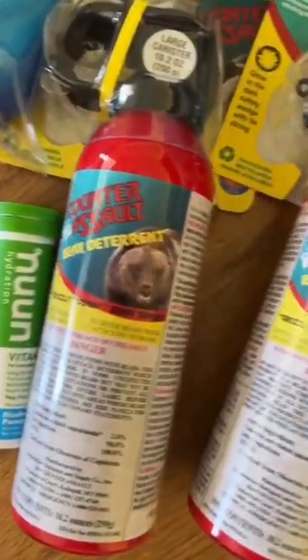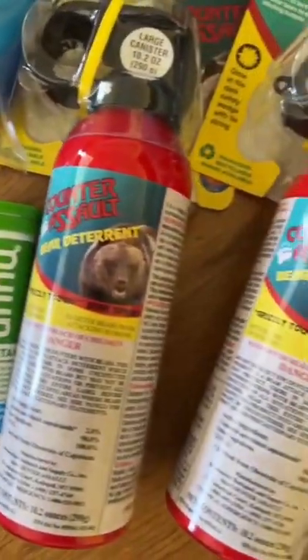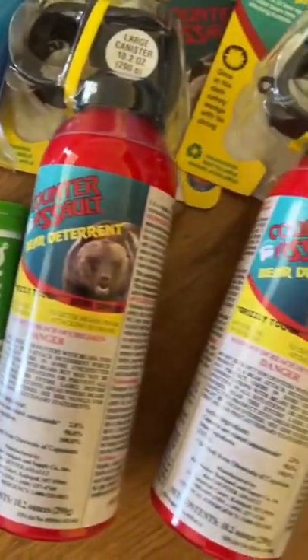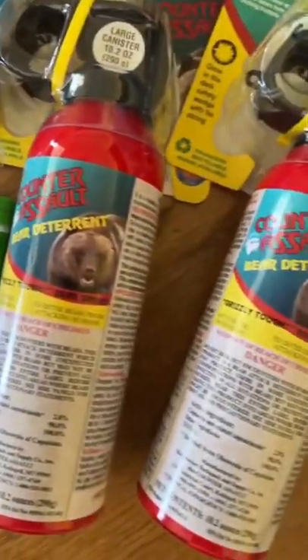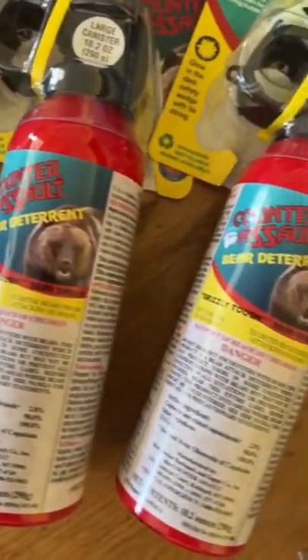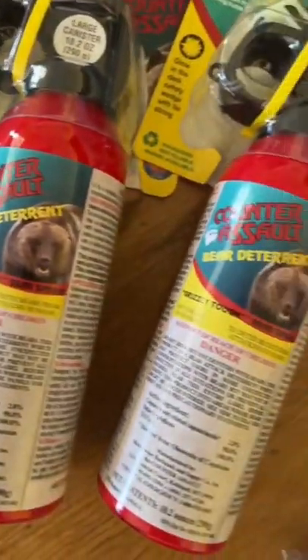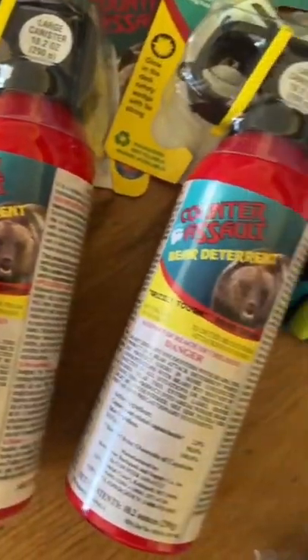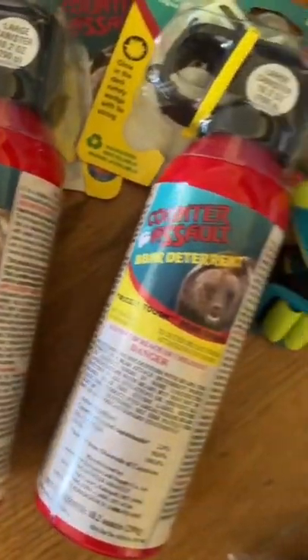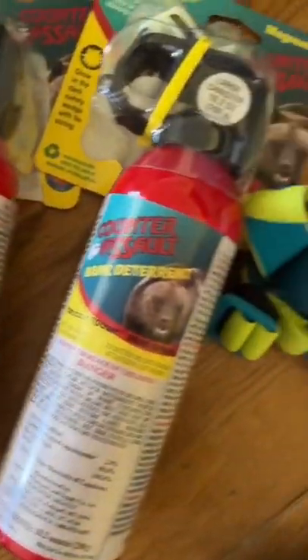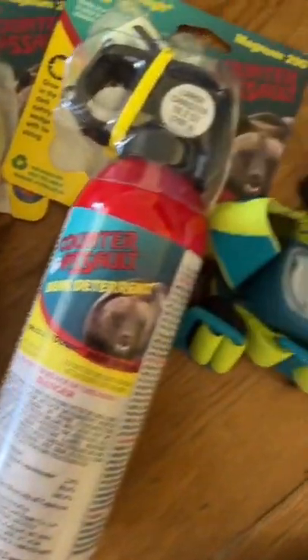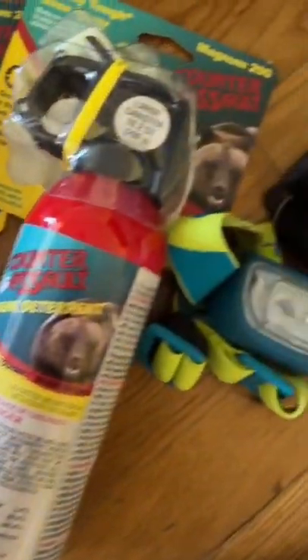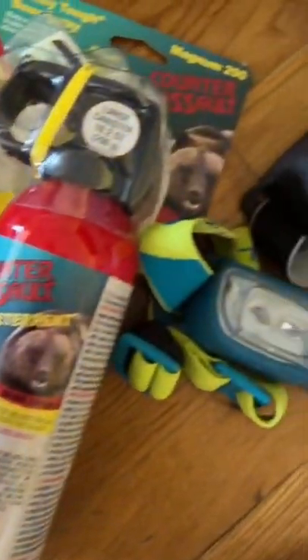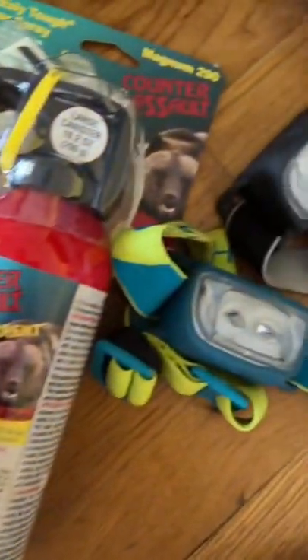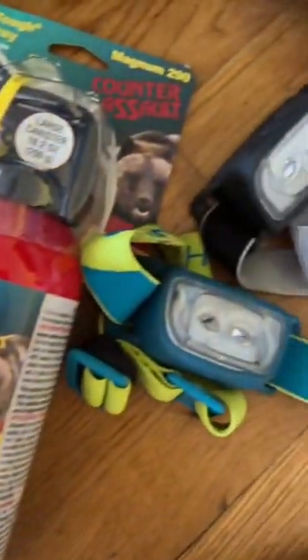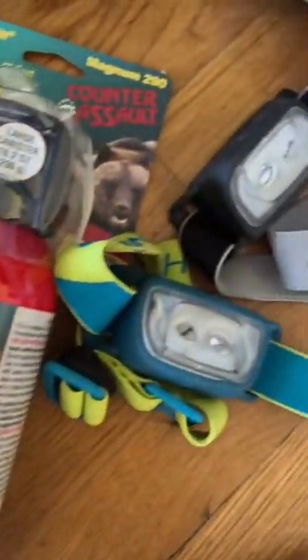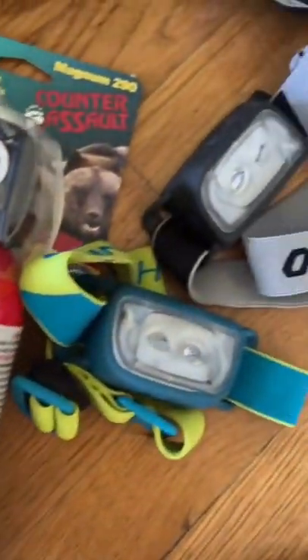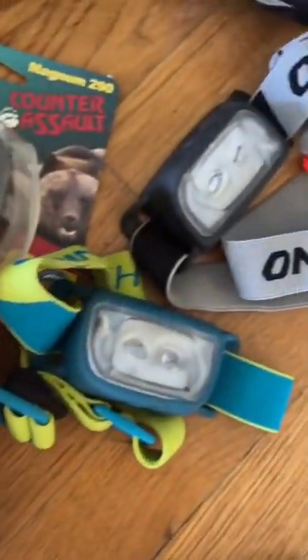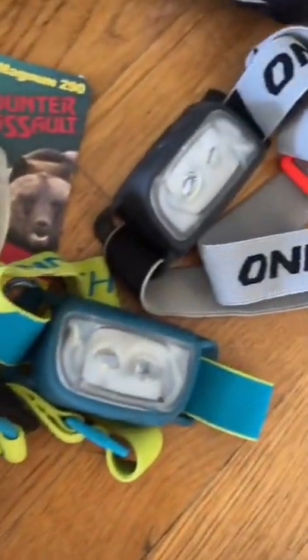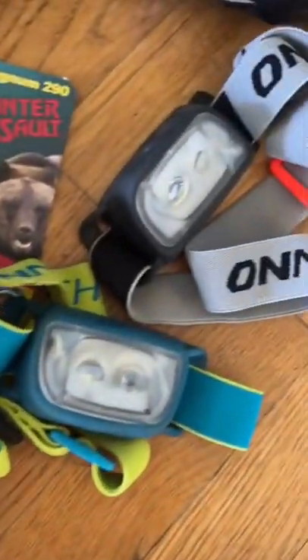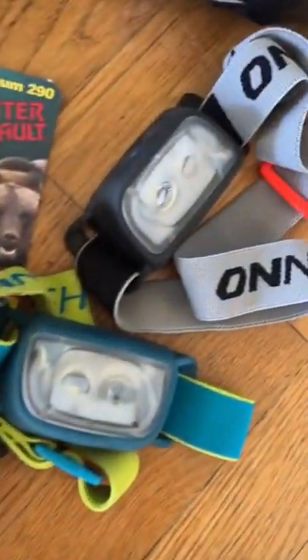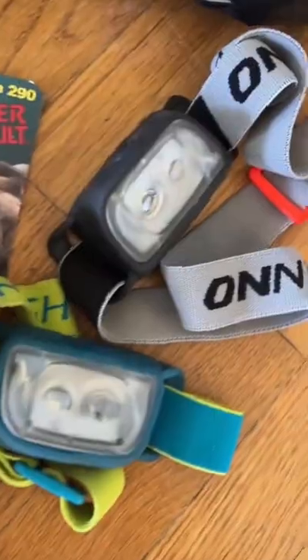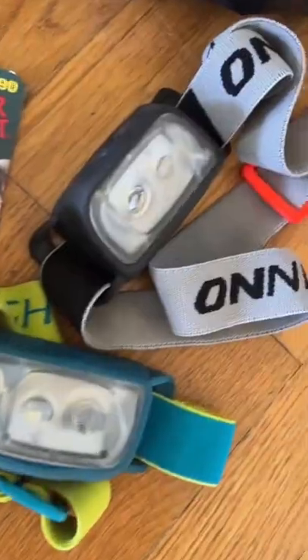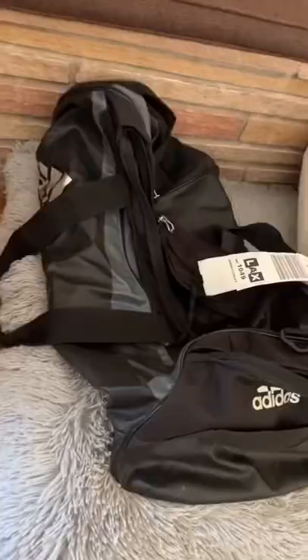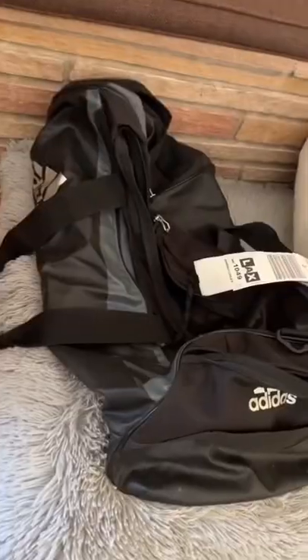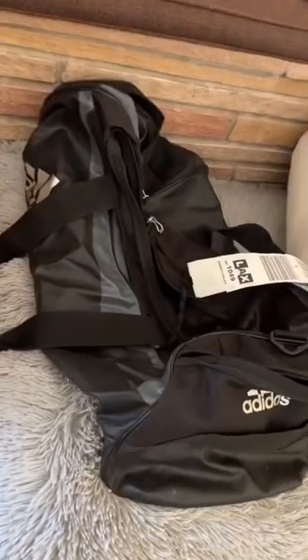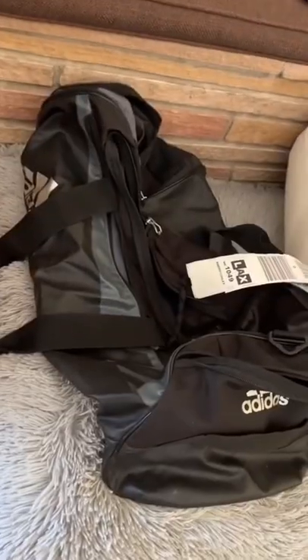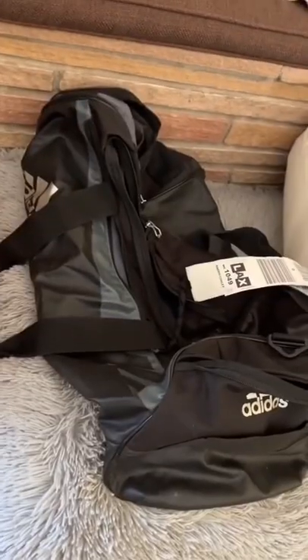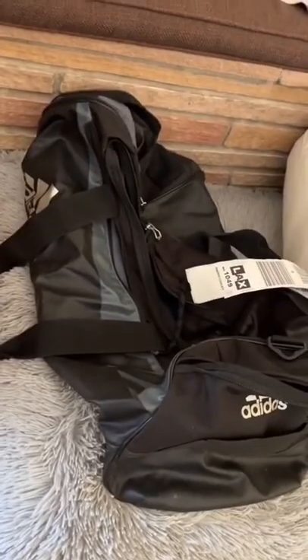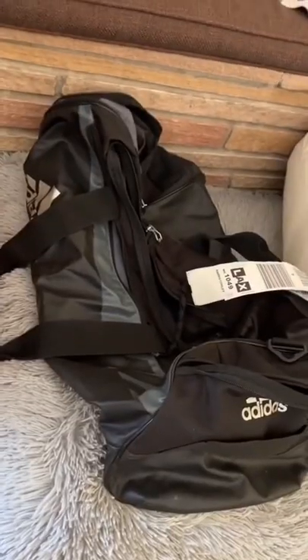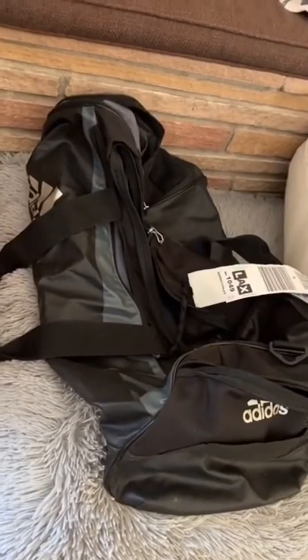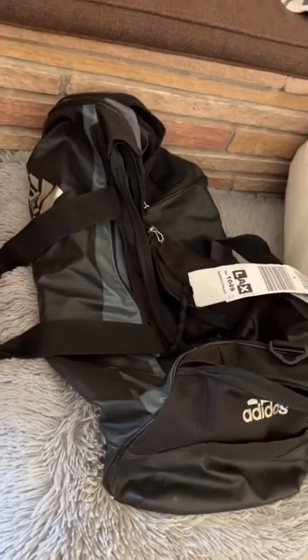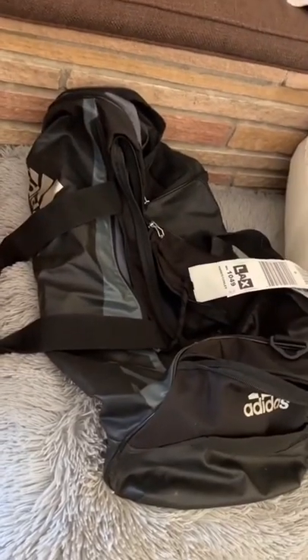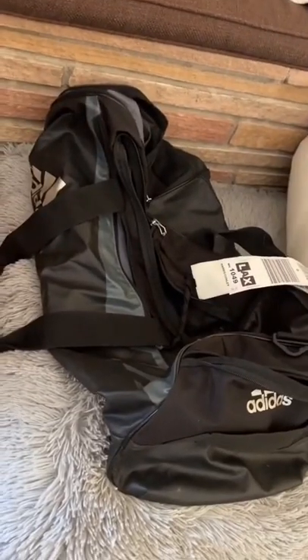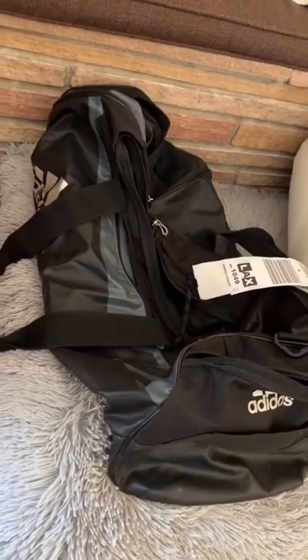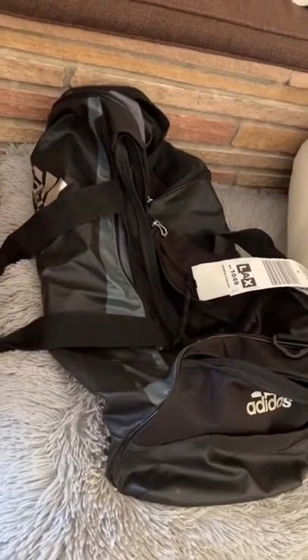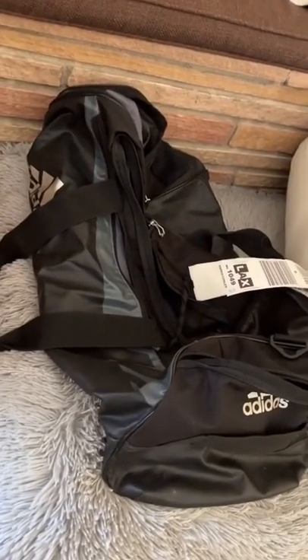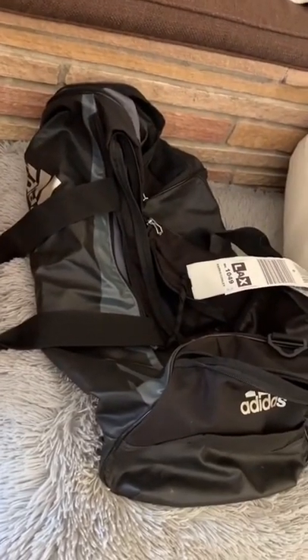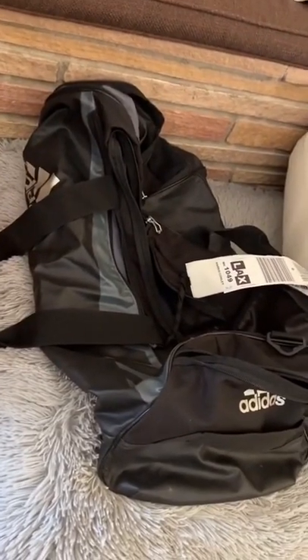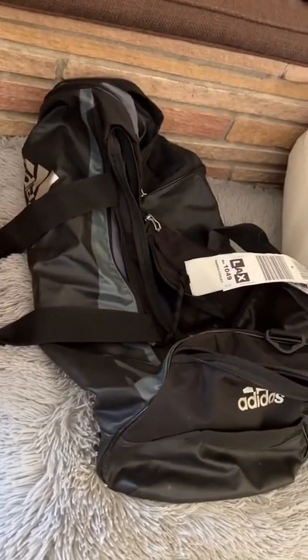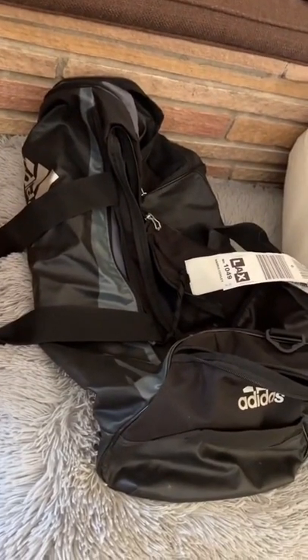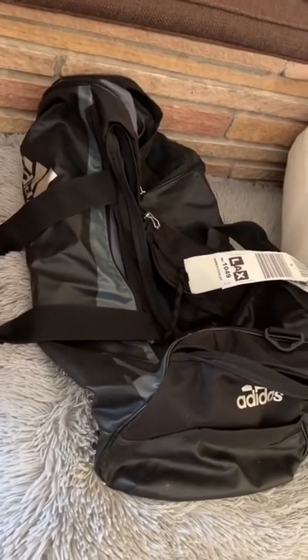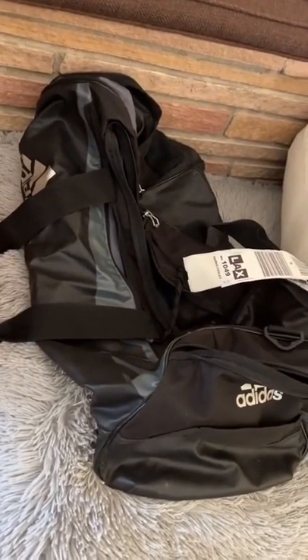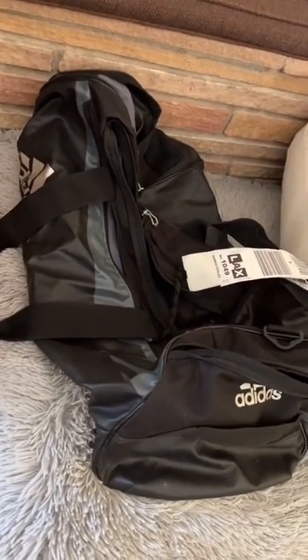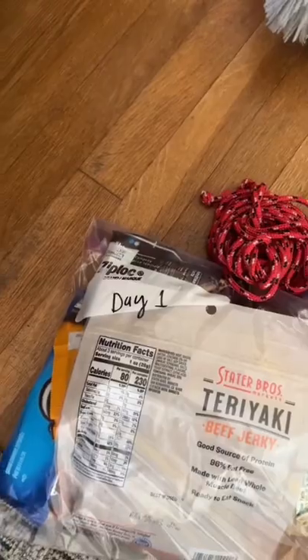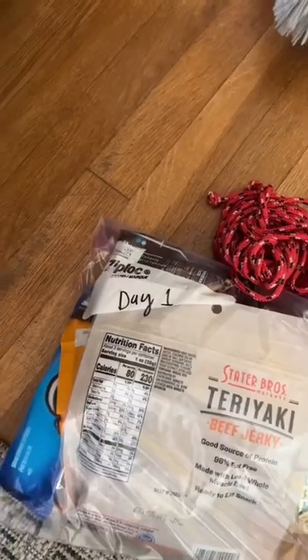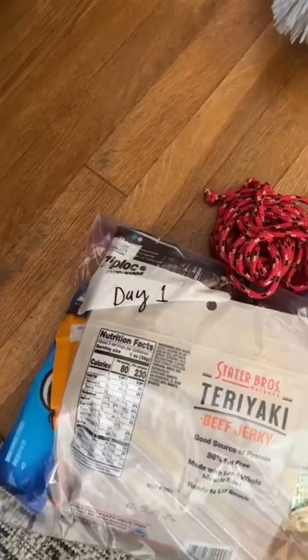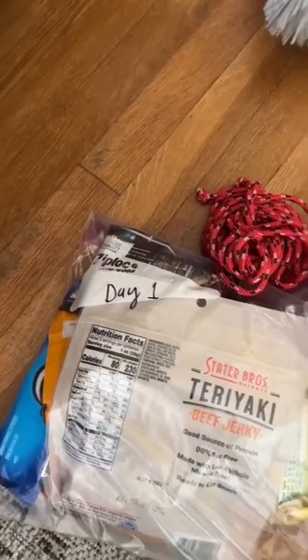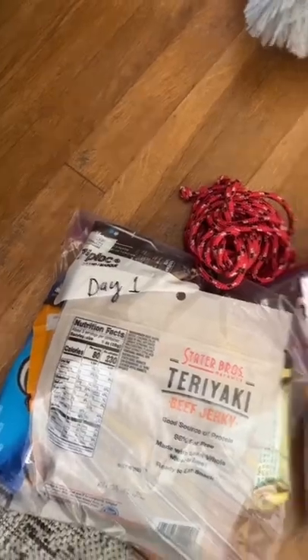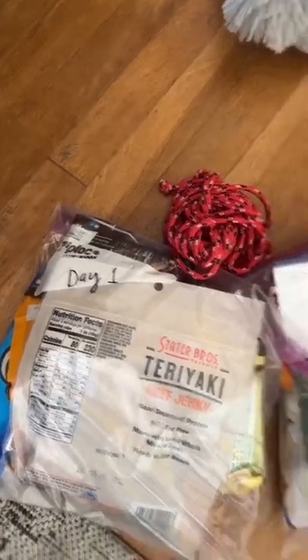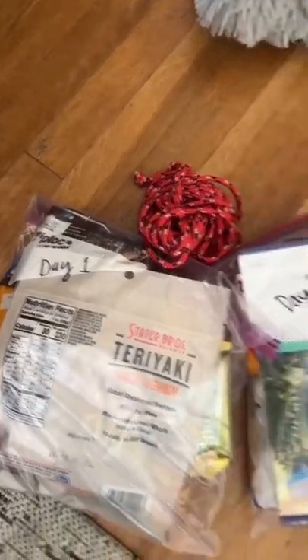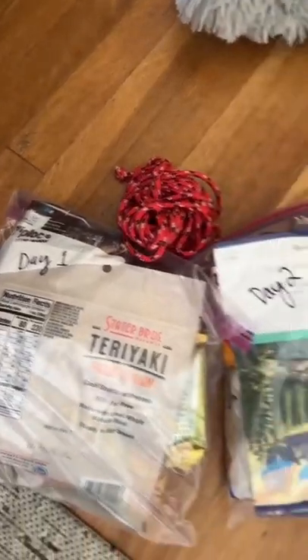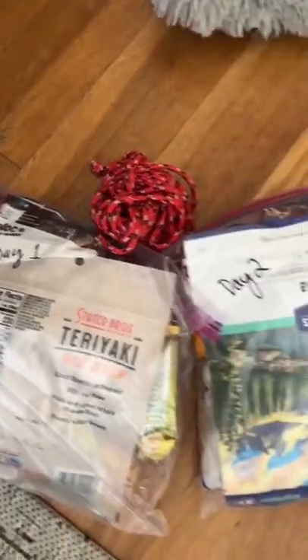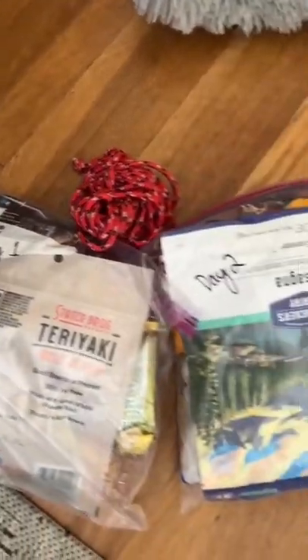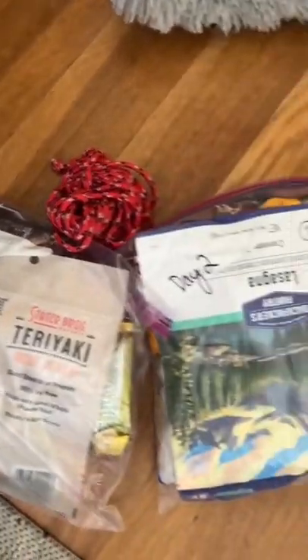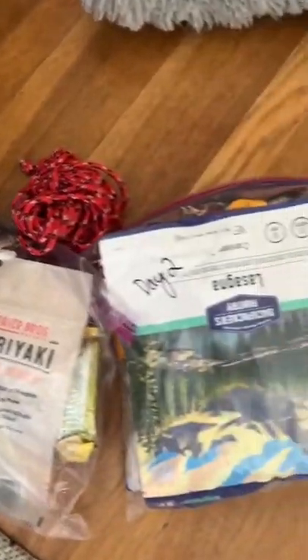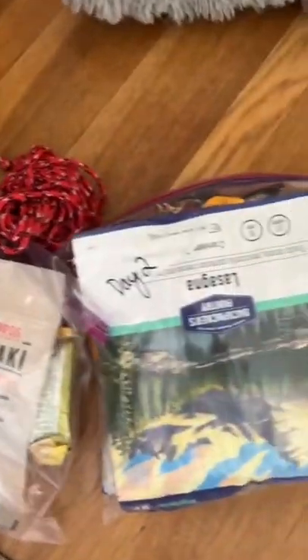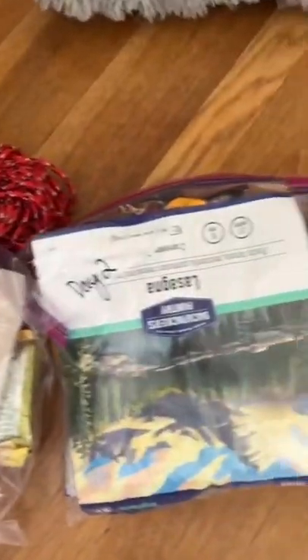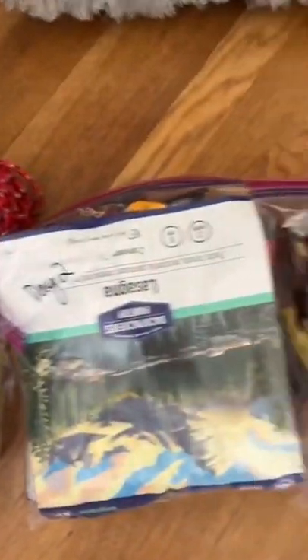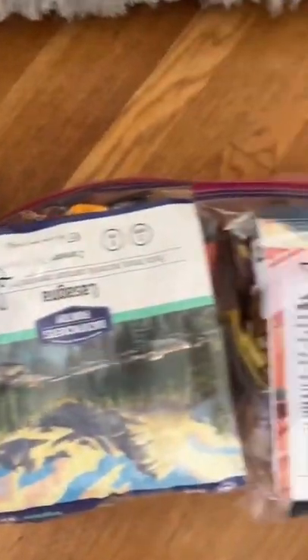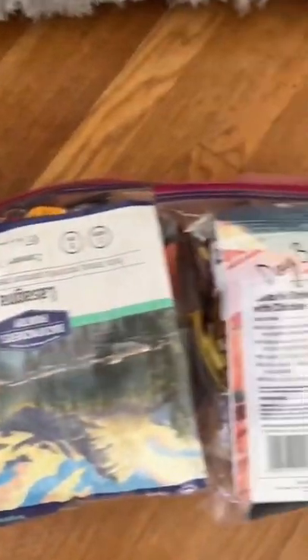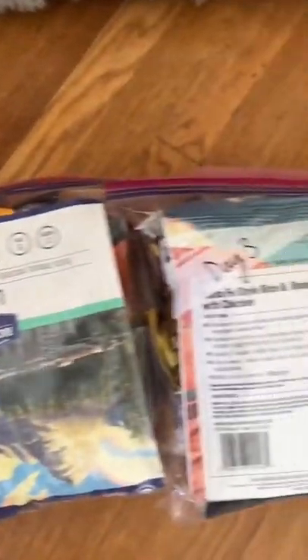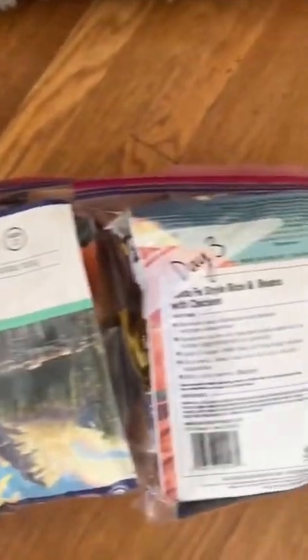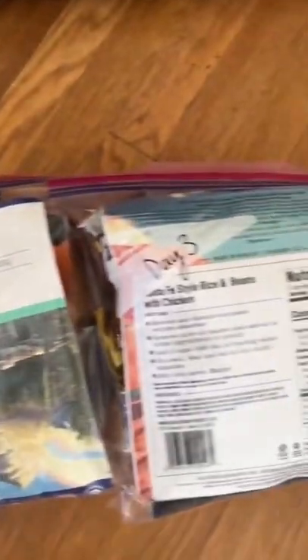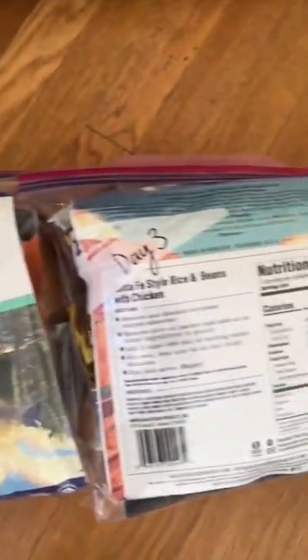Obviously some electrolytes and bear spray, because we're going to be in Montana. Headlamps for camp, and then this bag is for all my down jackets and jackets coming up next.